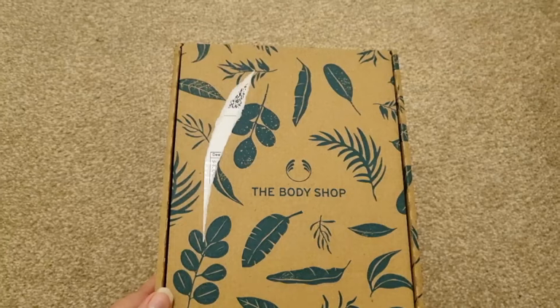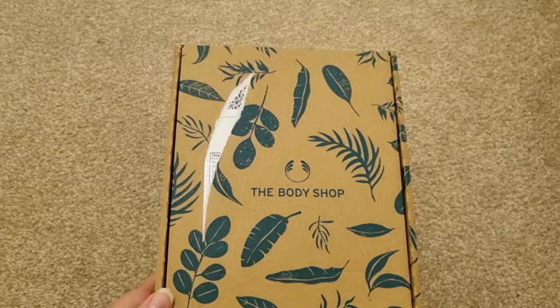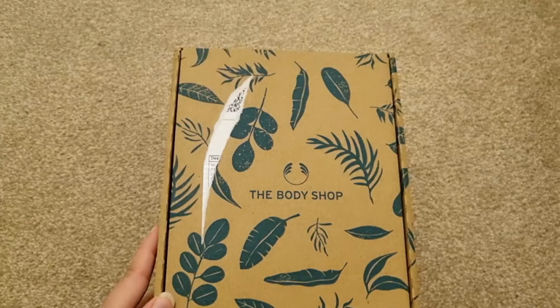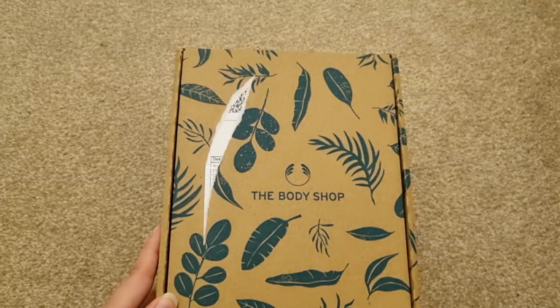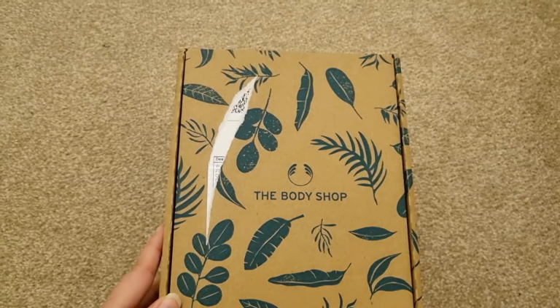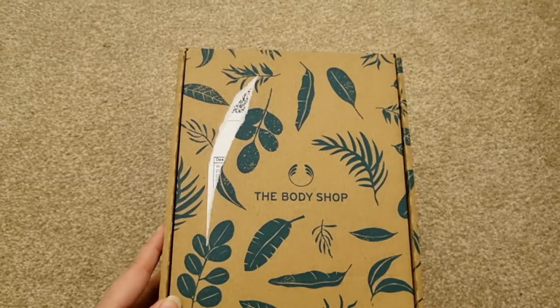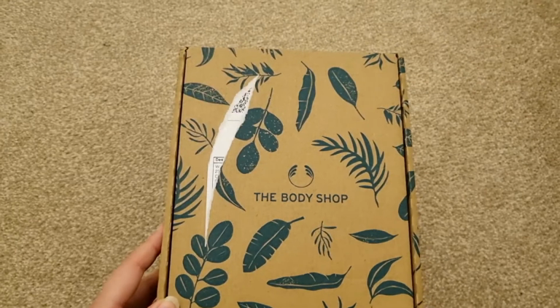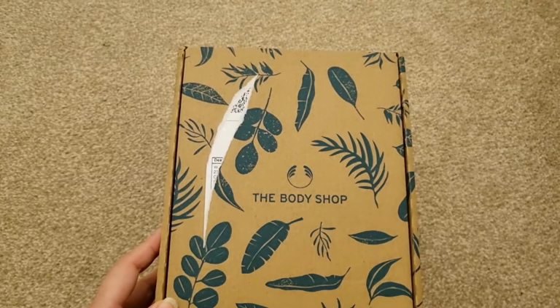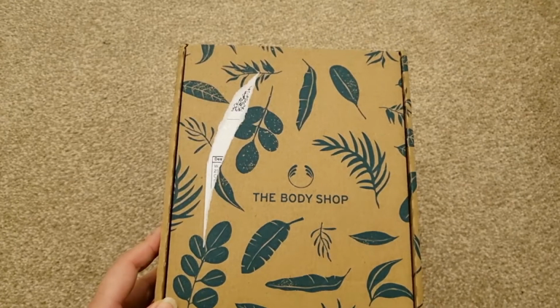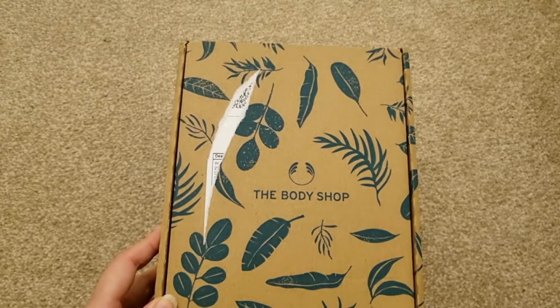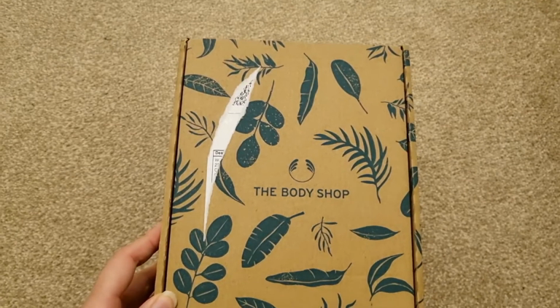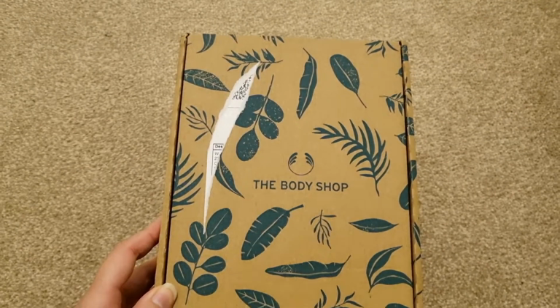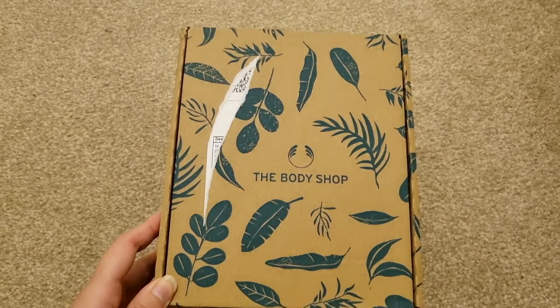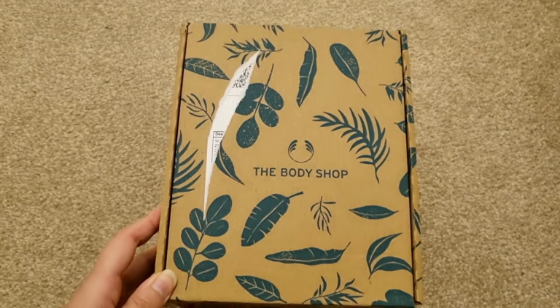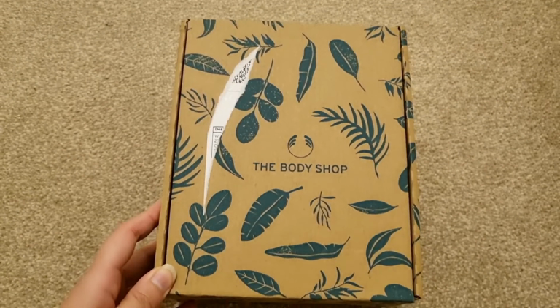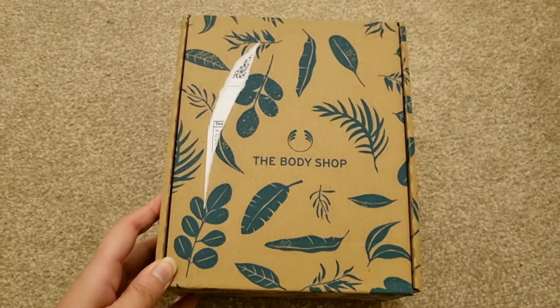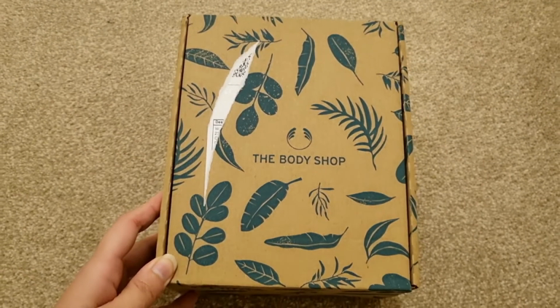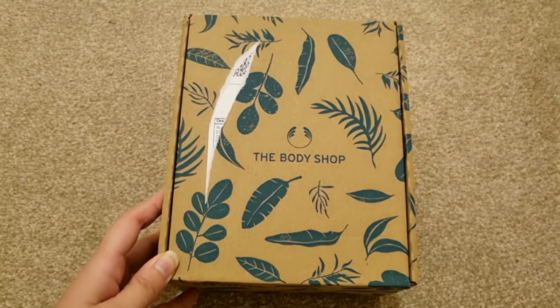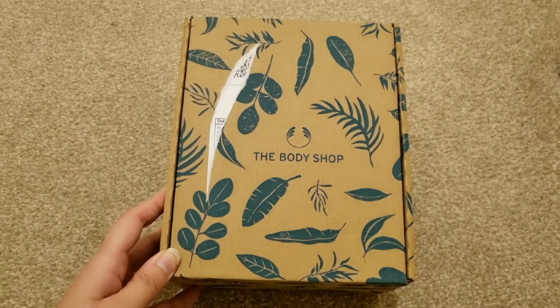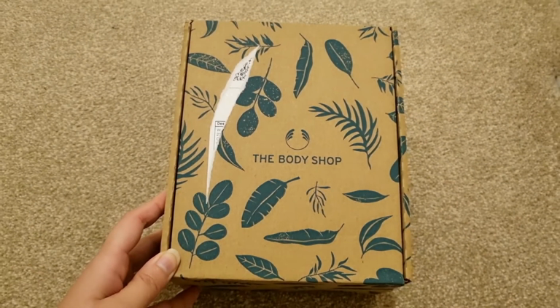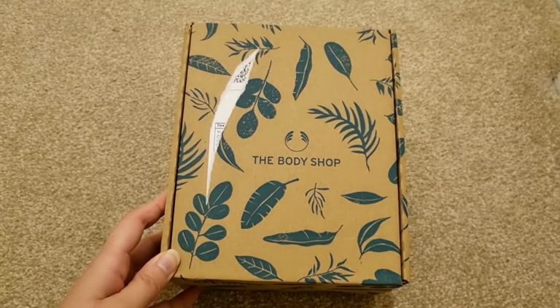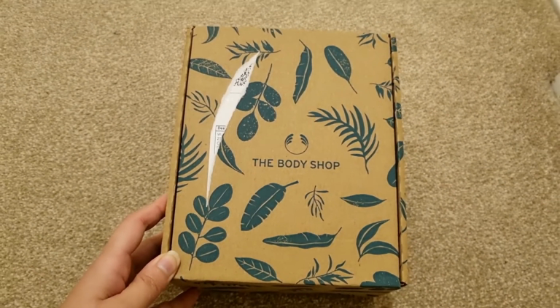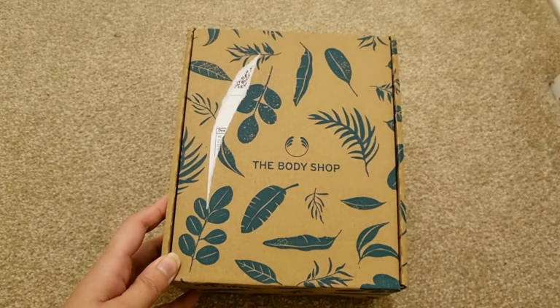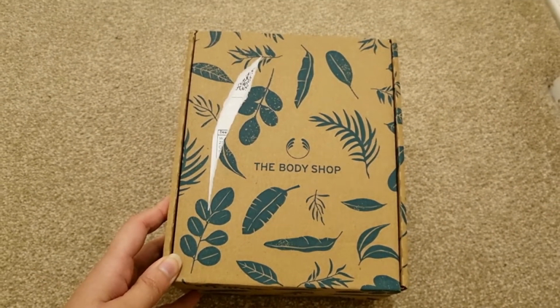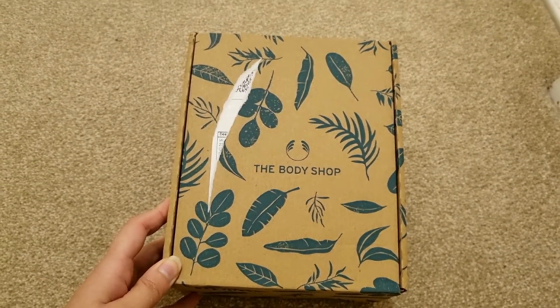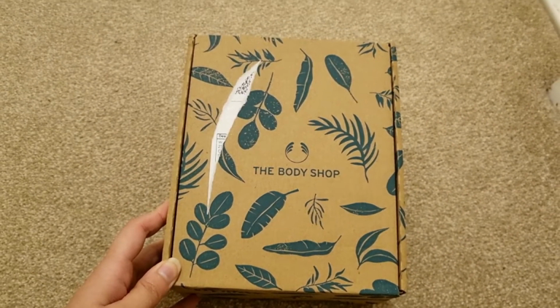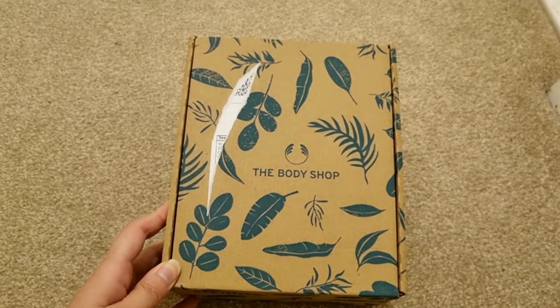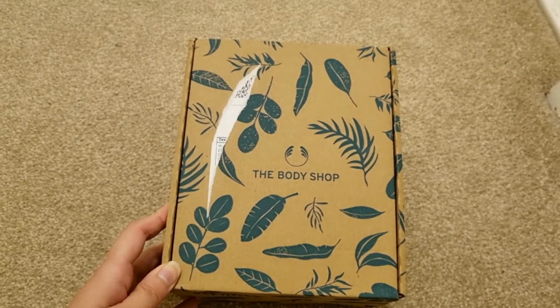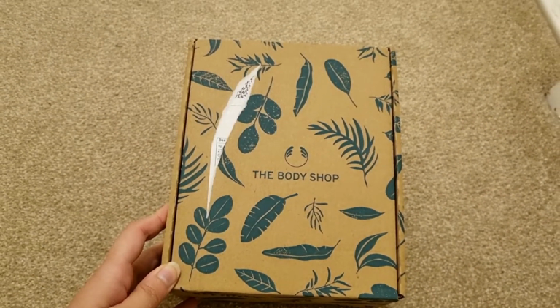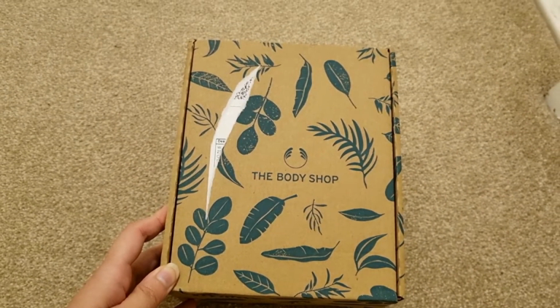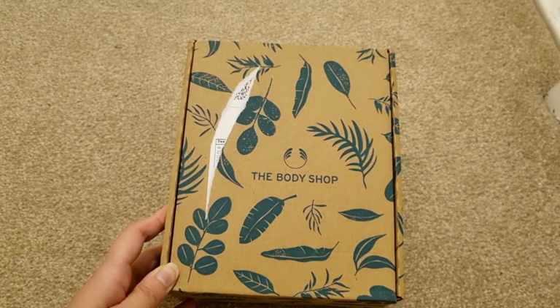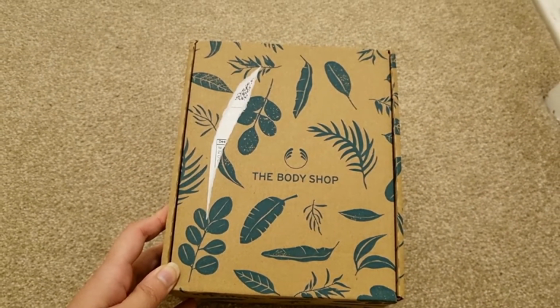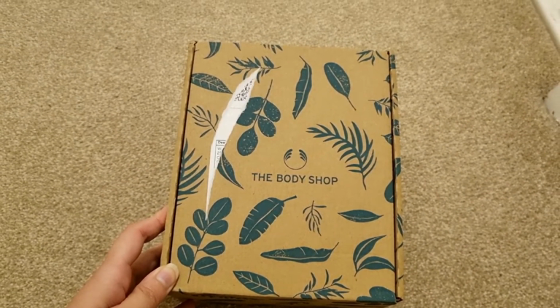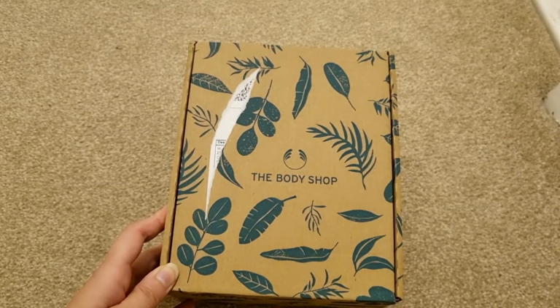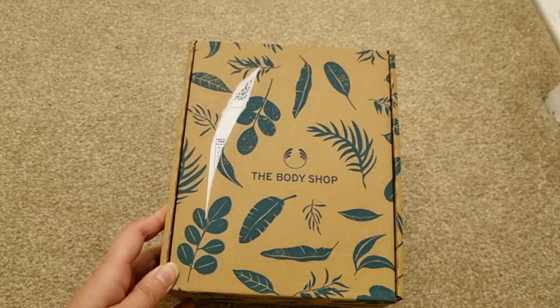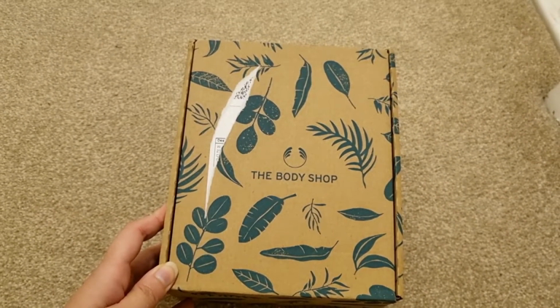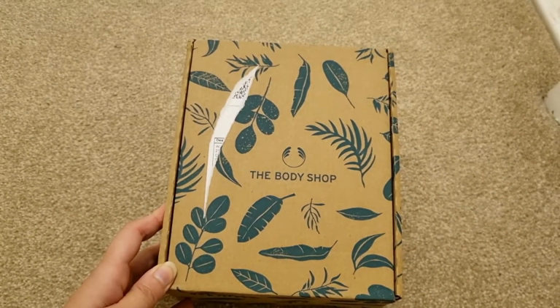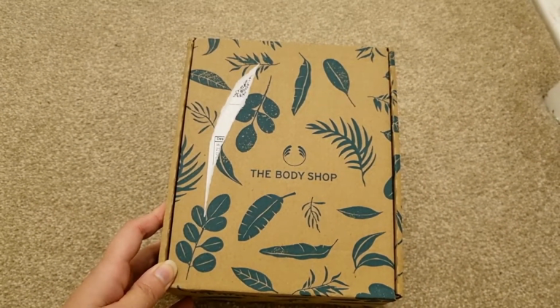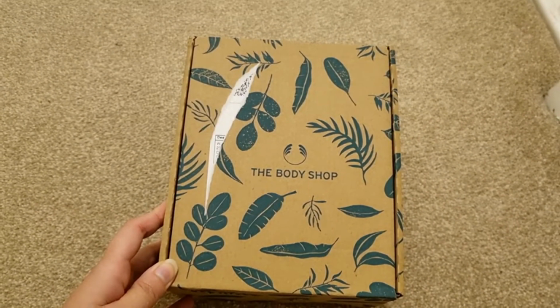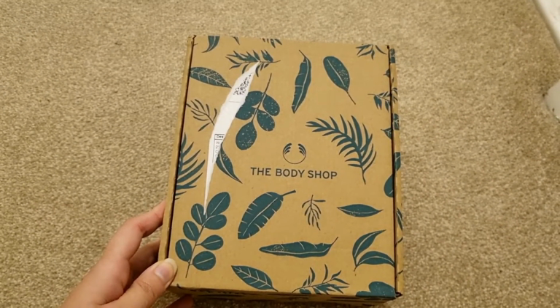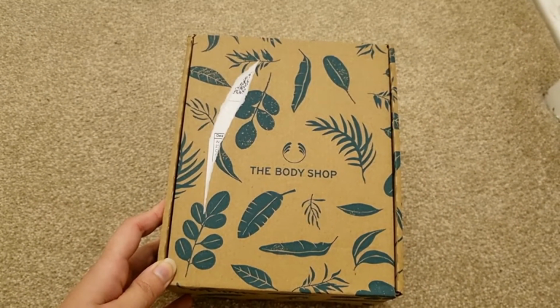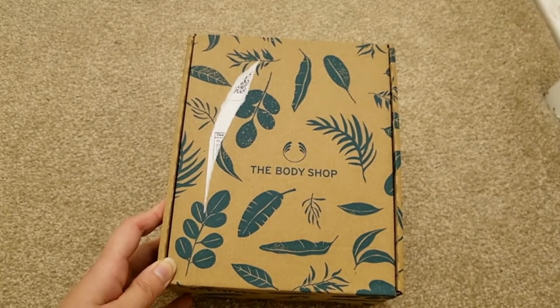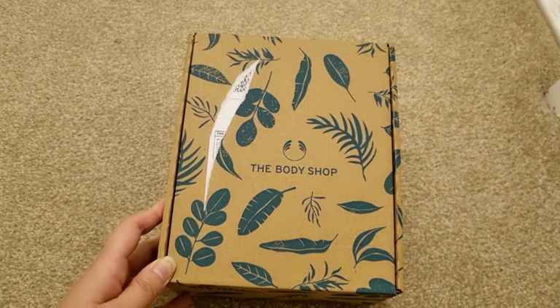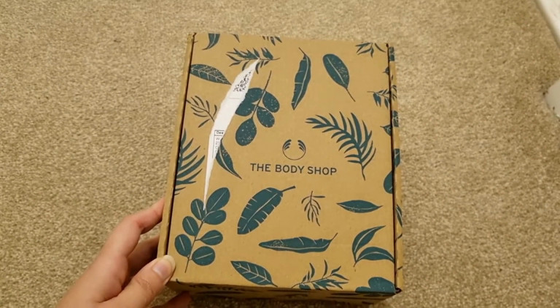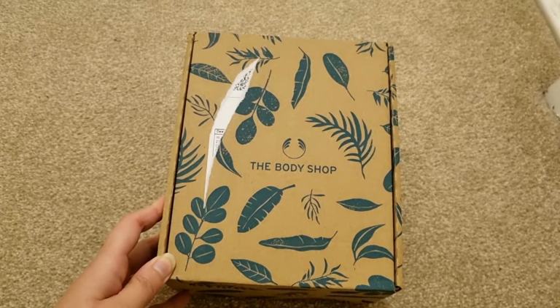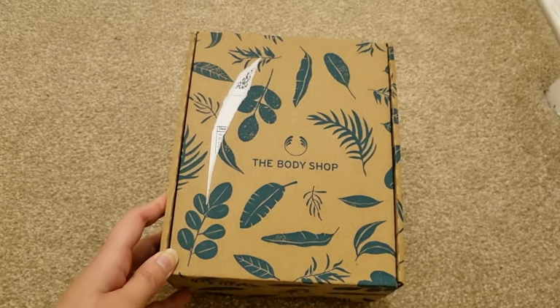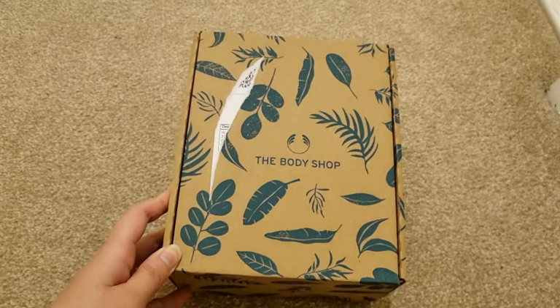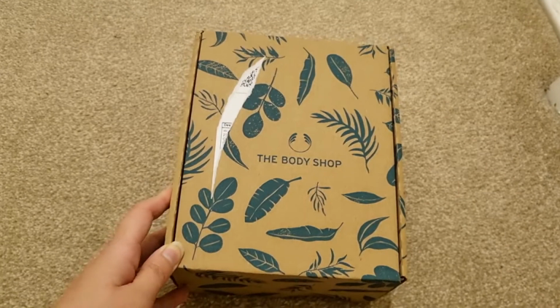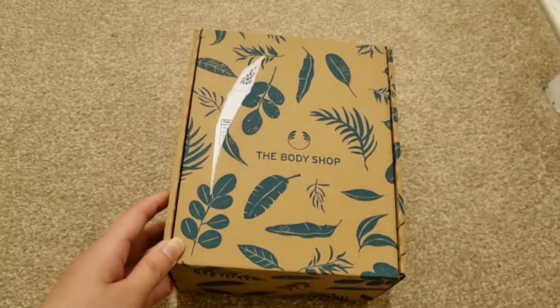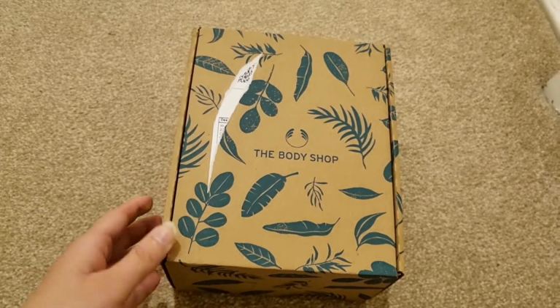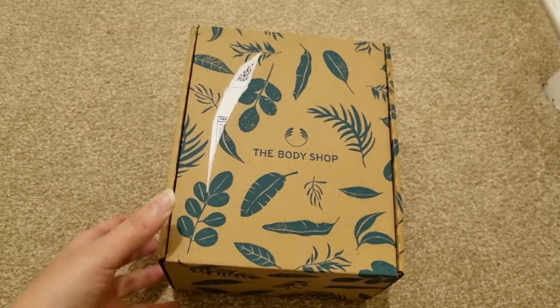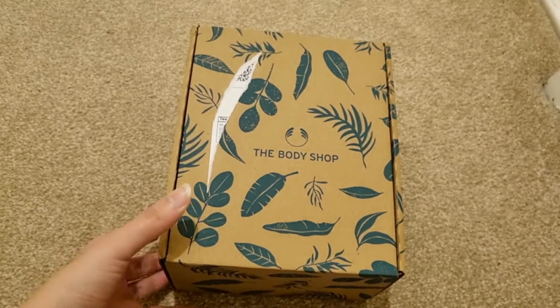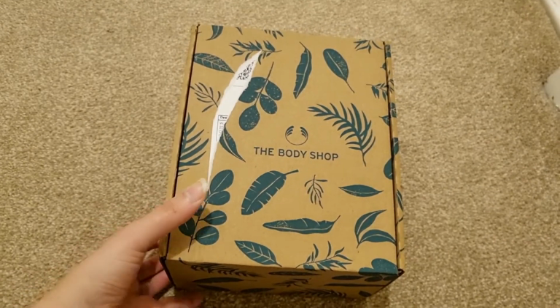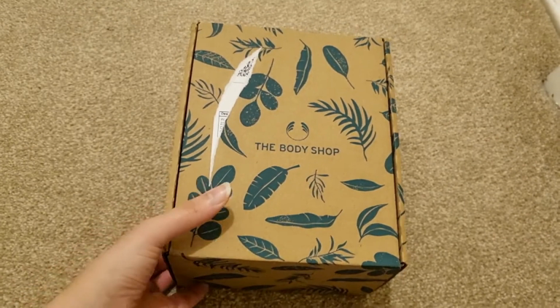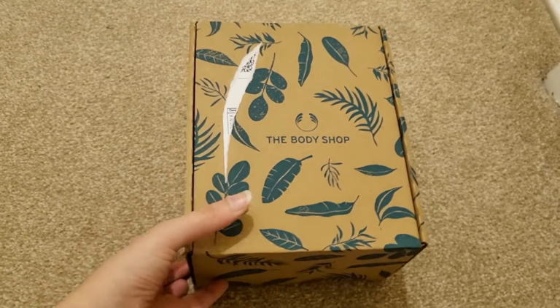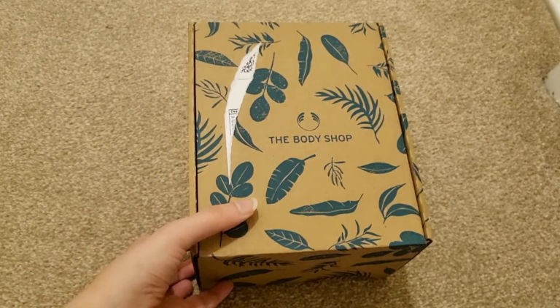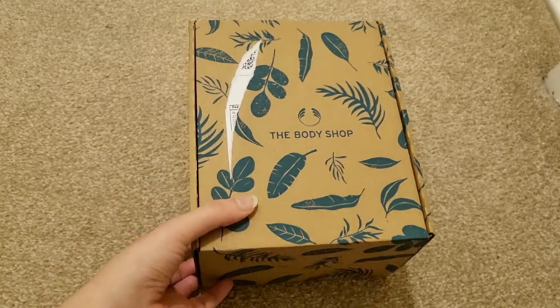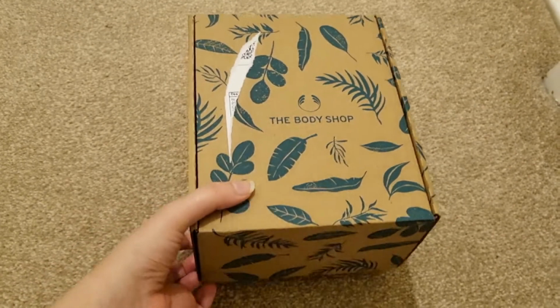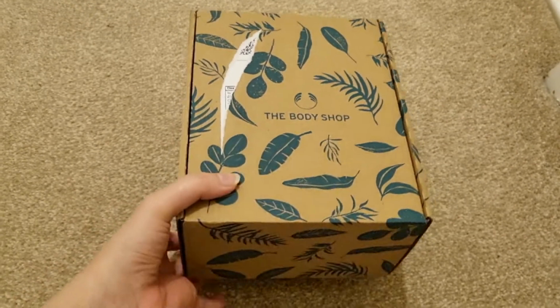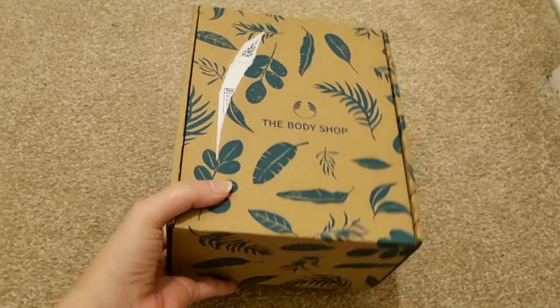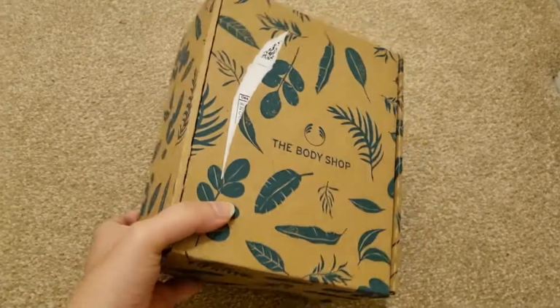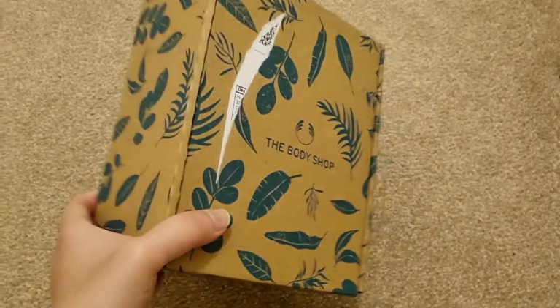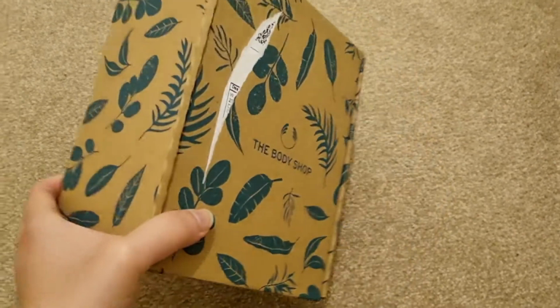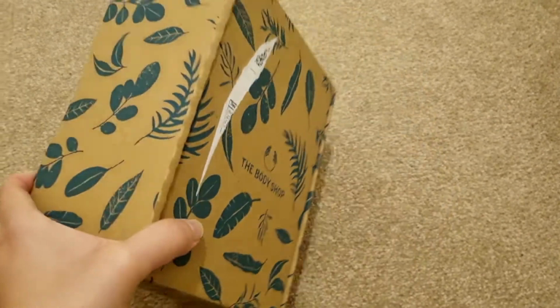Hello everyone! How are you? Today I am going to unbox the Body Shop ginger shampoo.